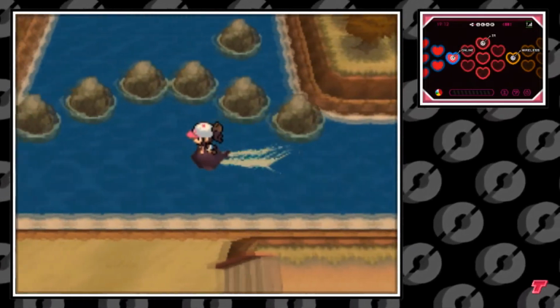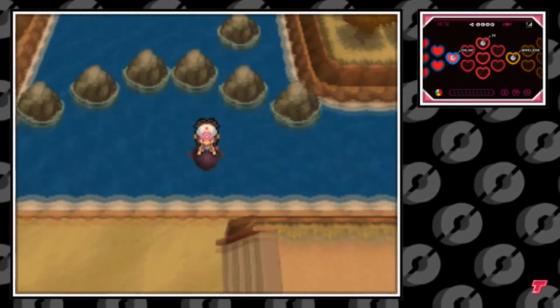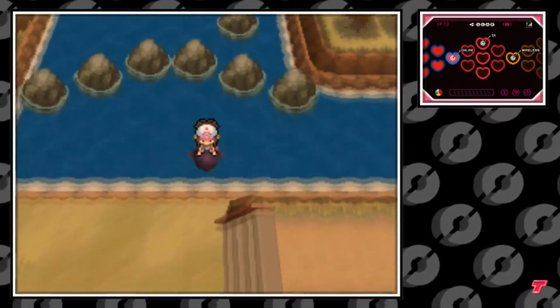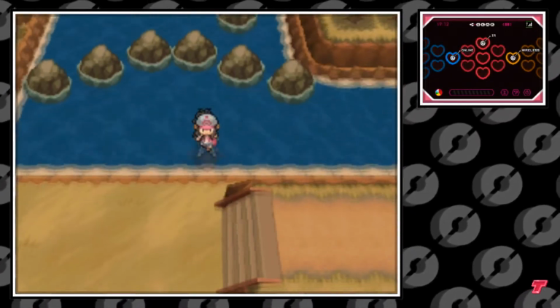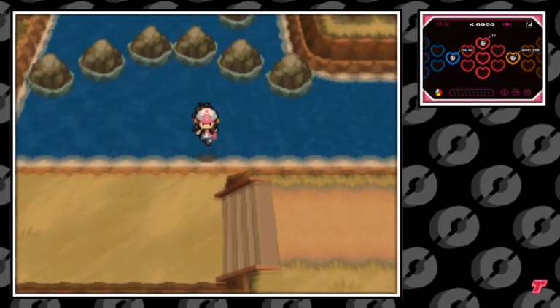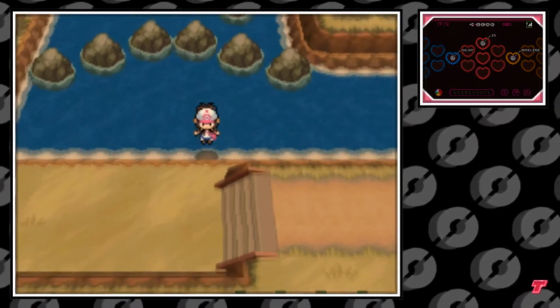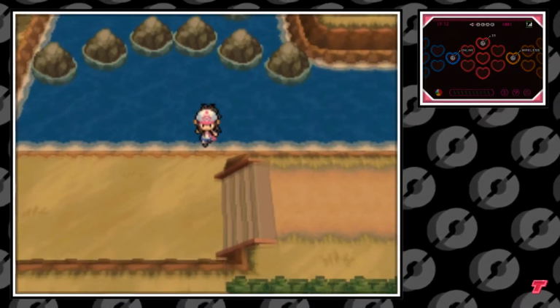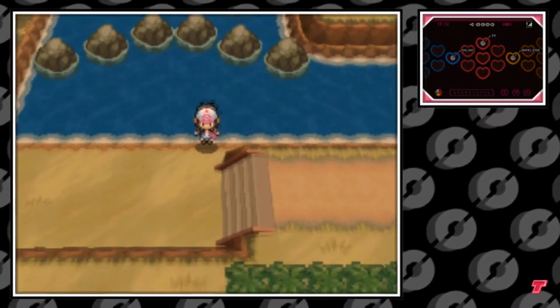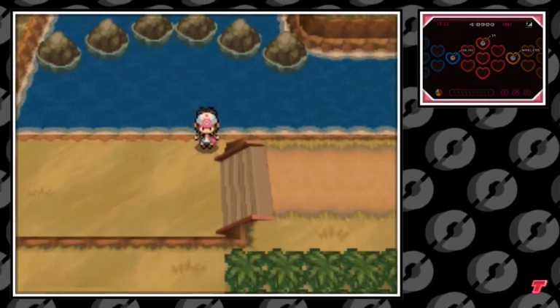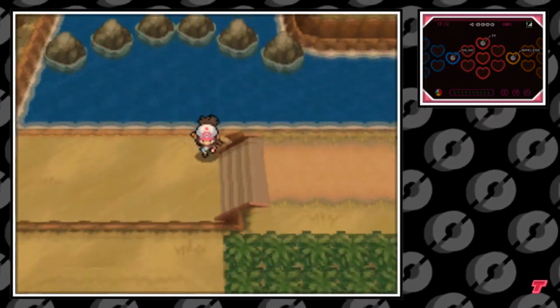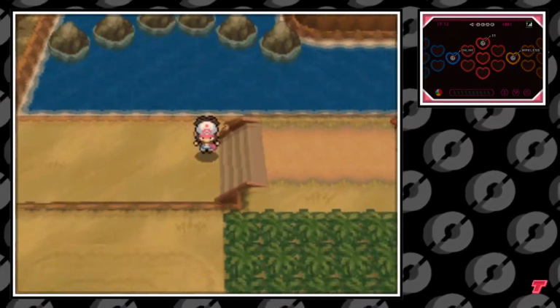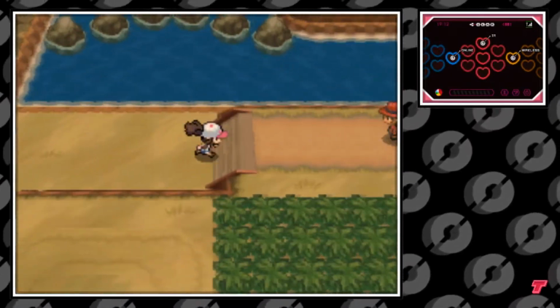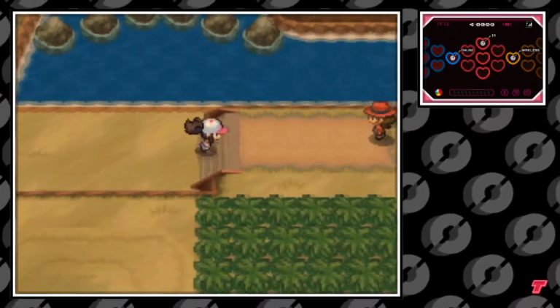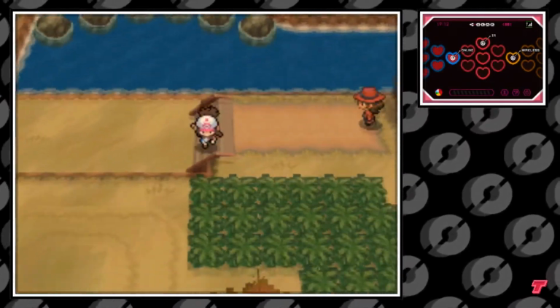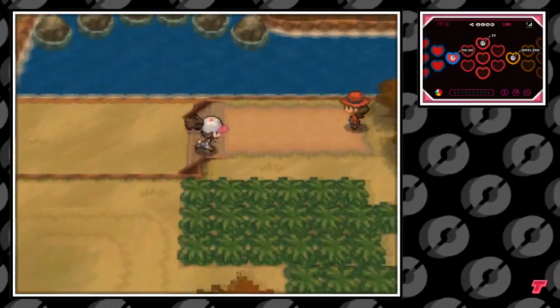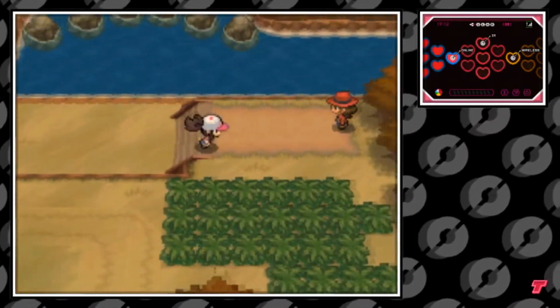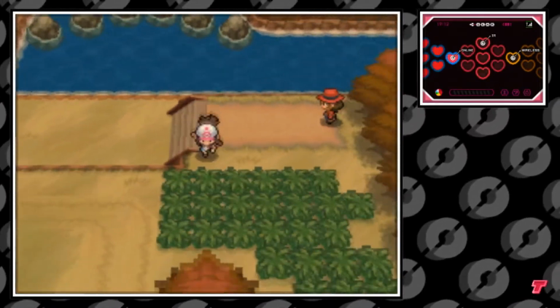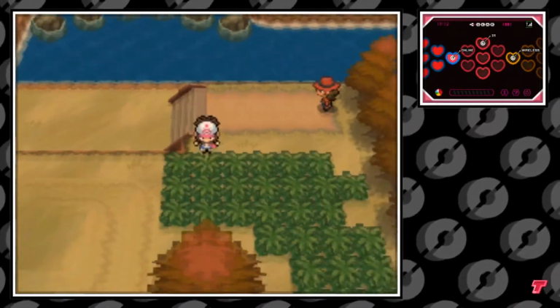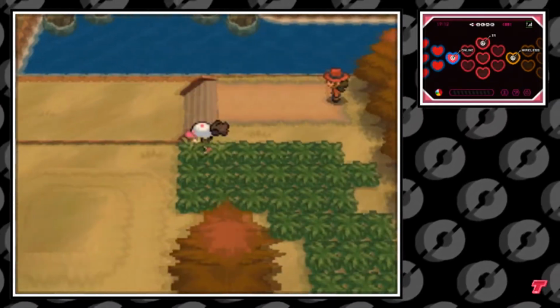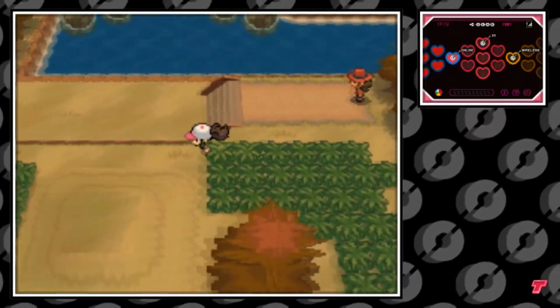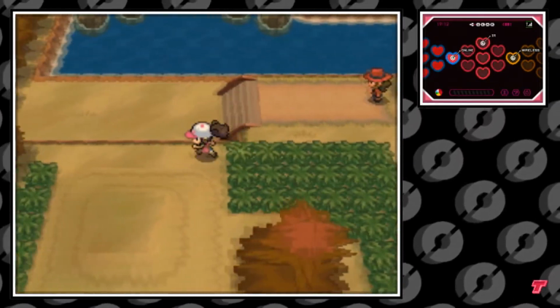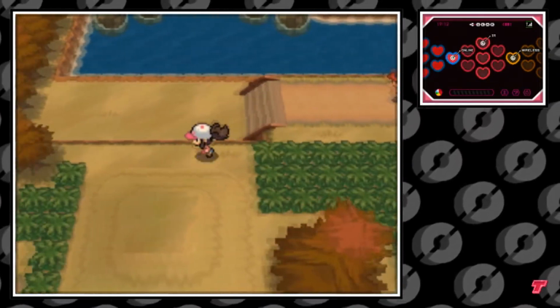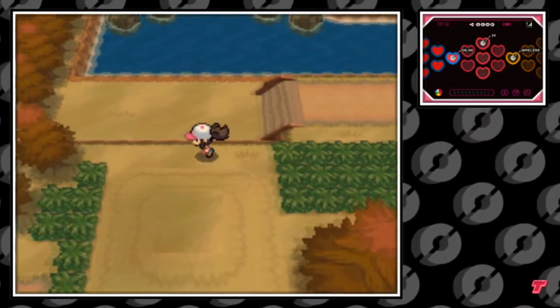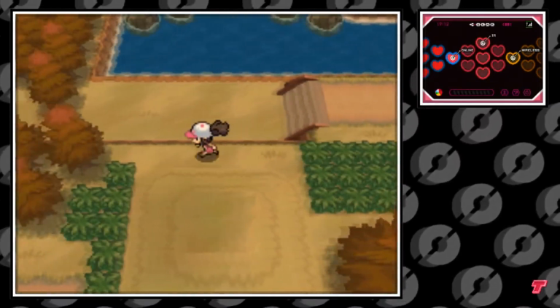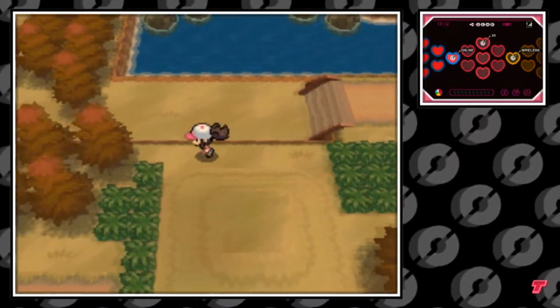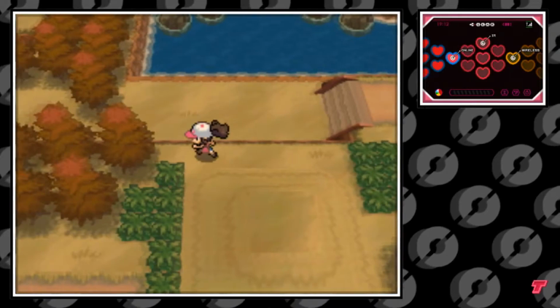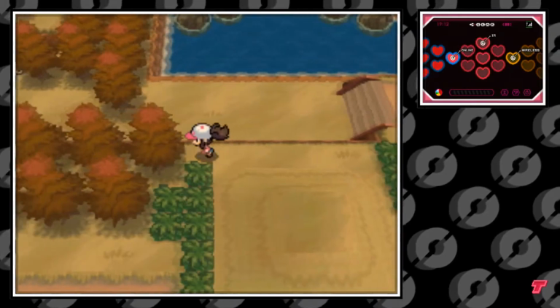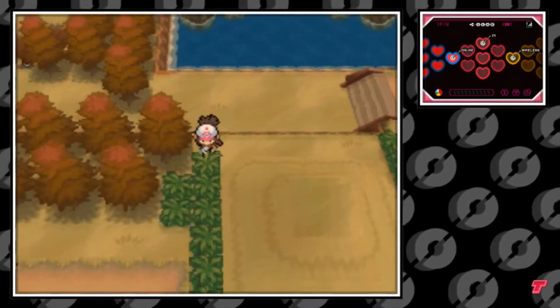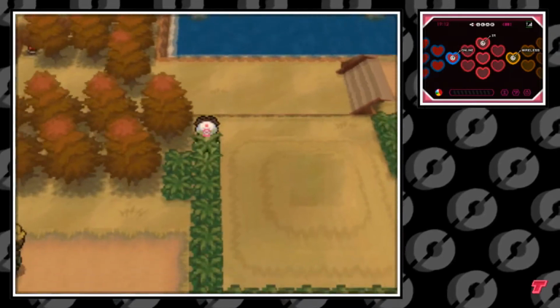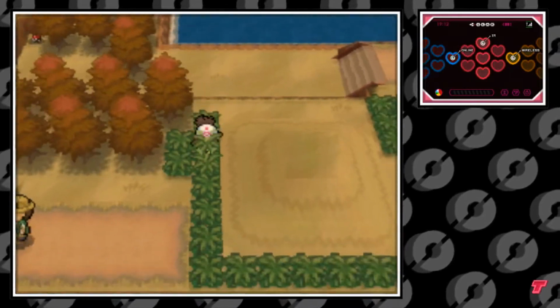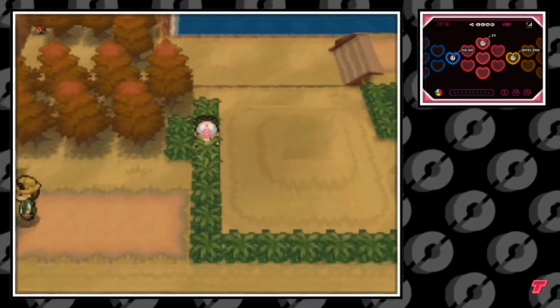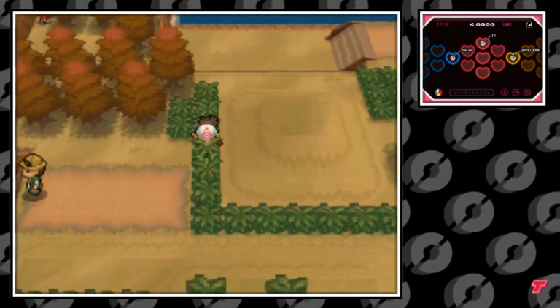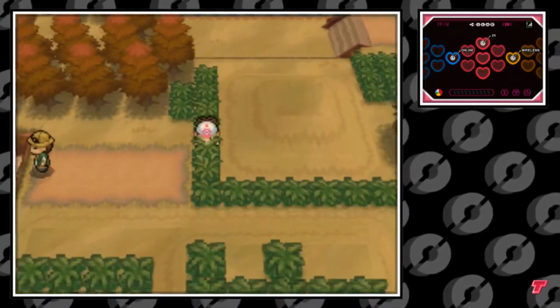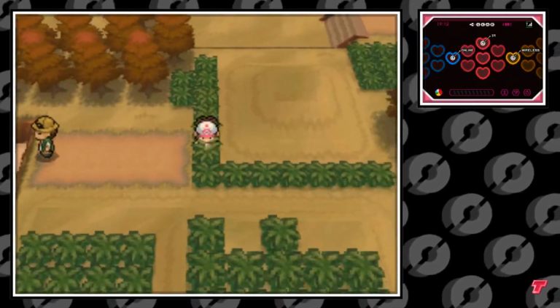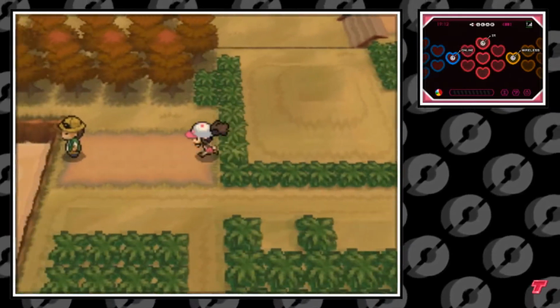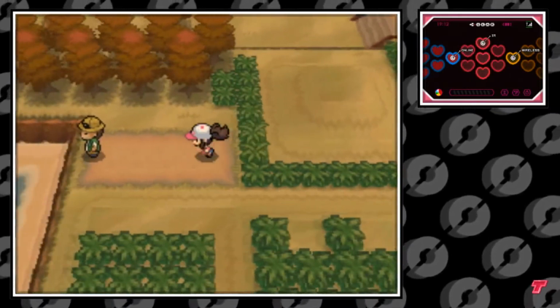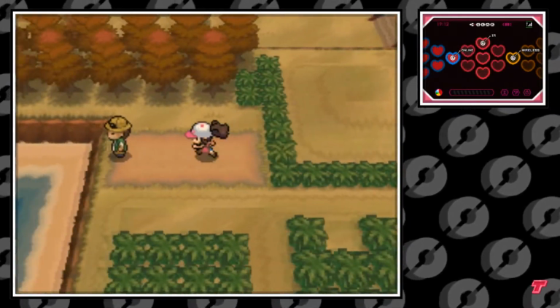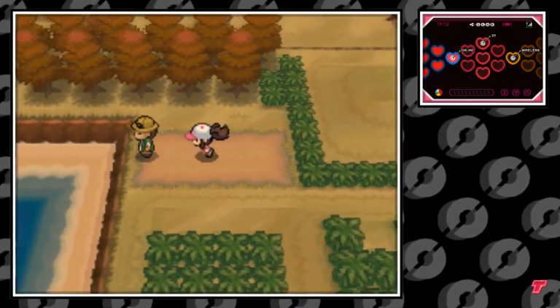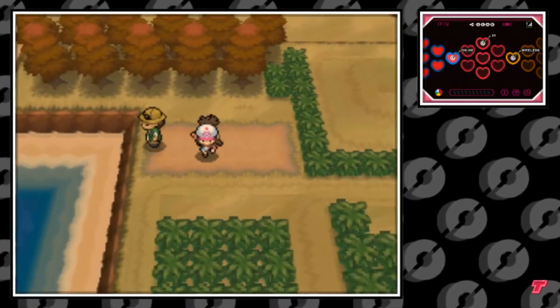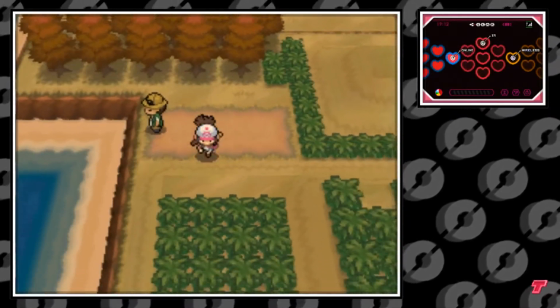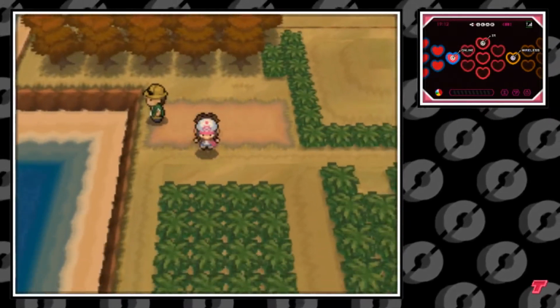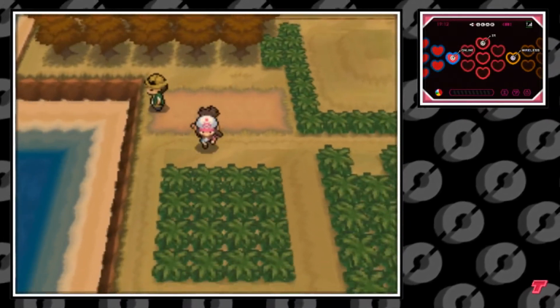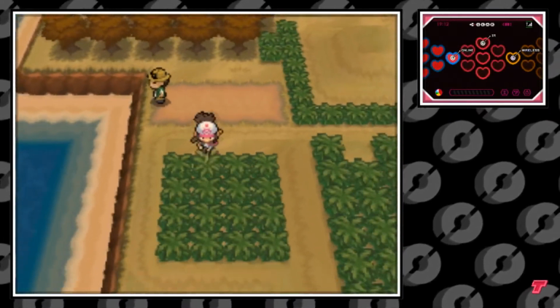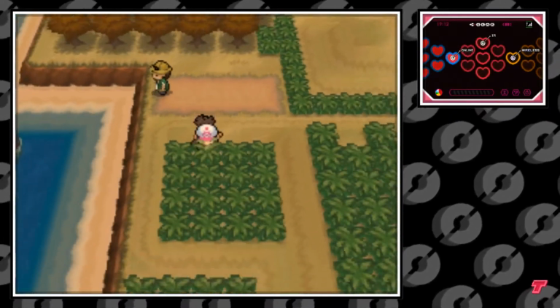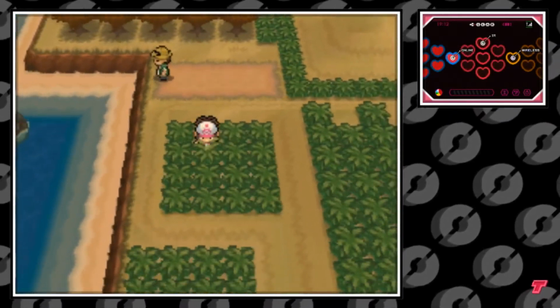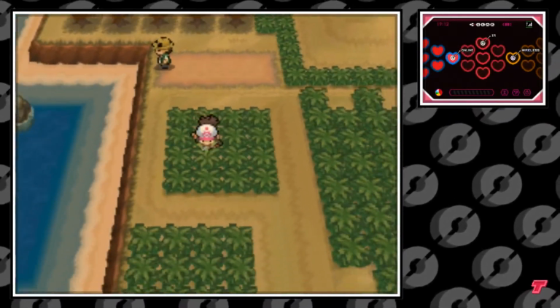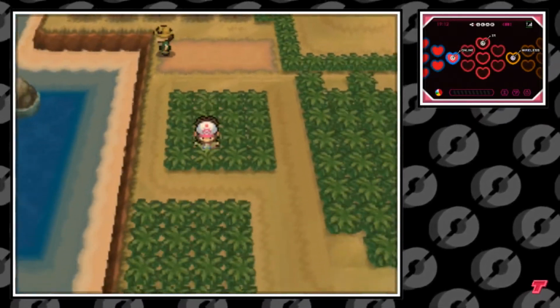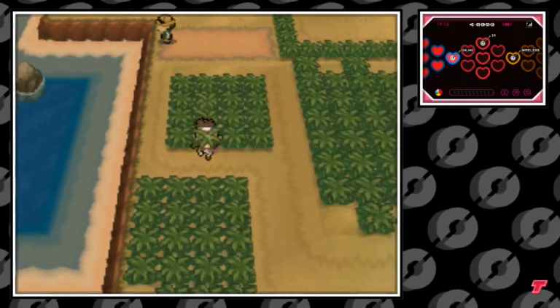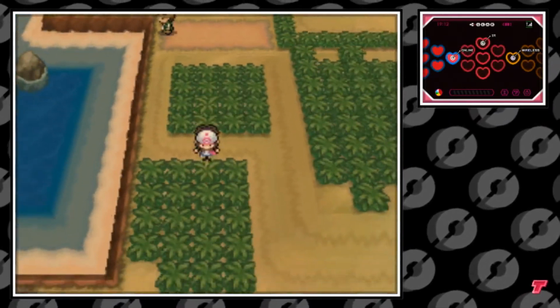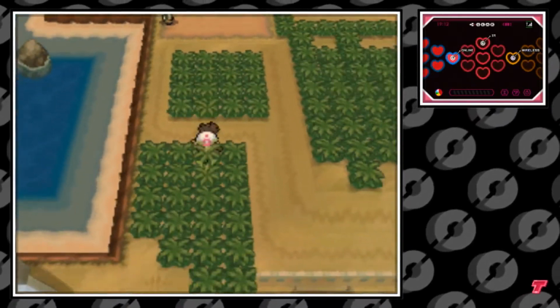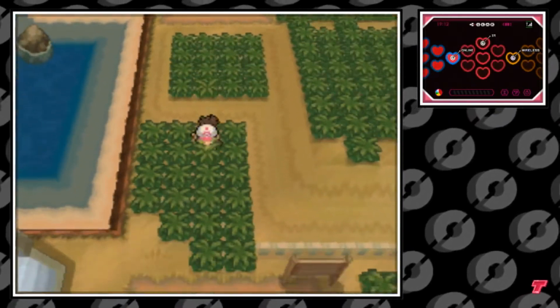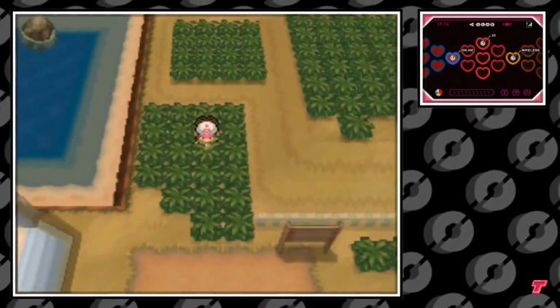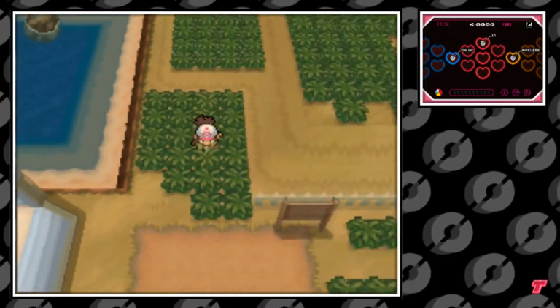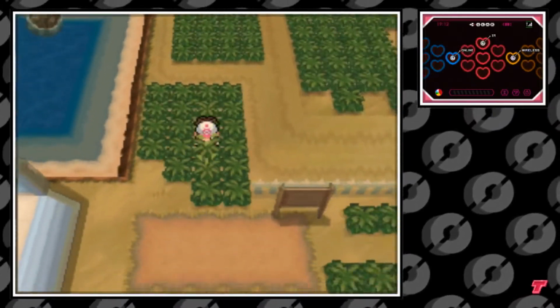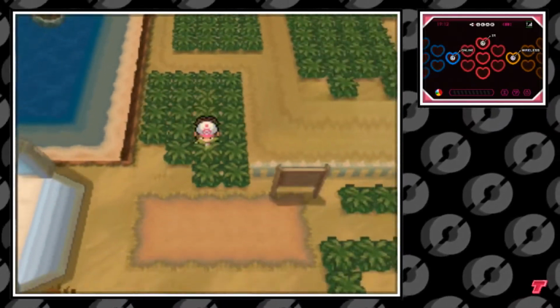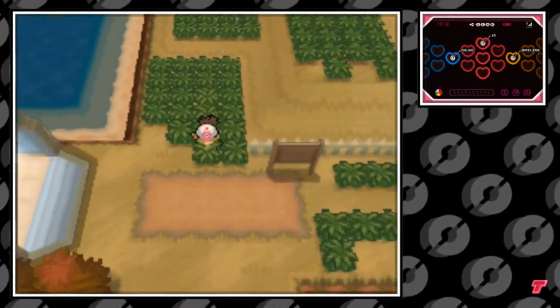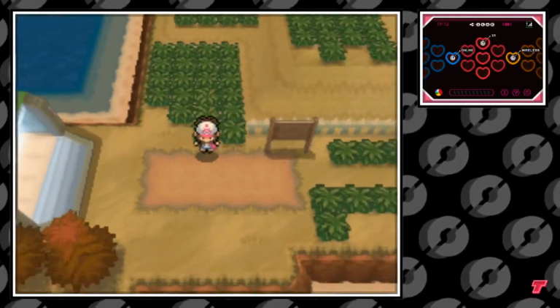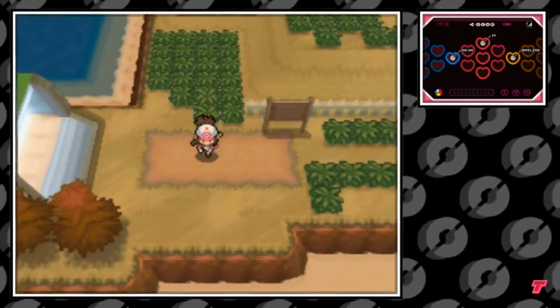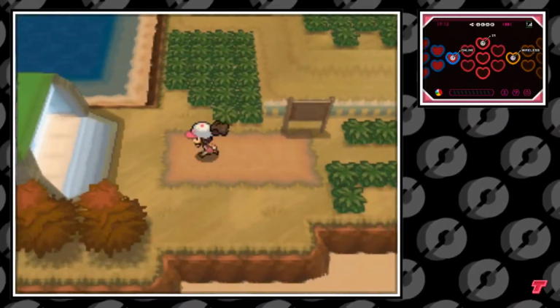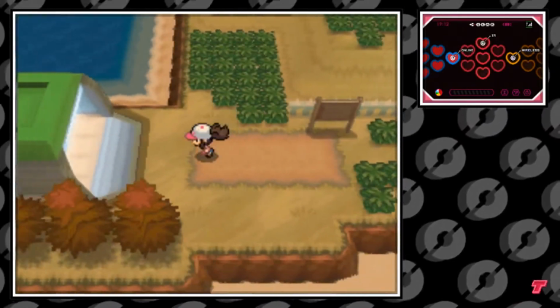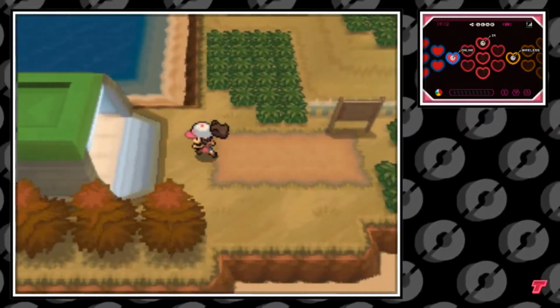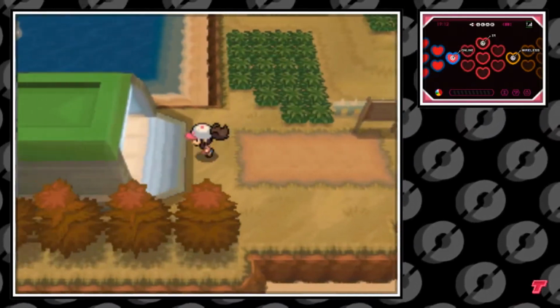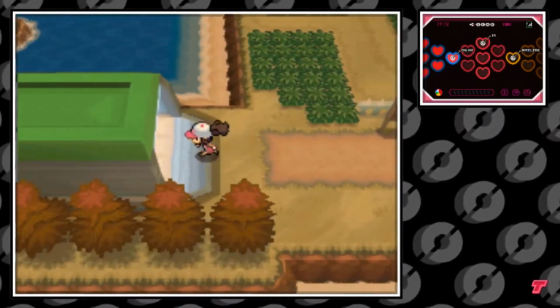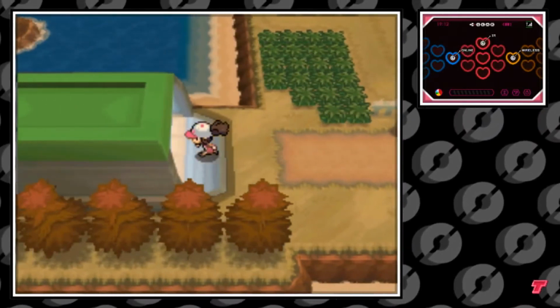Over here by the ranger you can walk, and on this piece of land you're going to stick to the left side until you find the tunnel with the green roof.